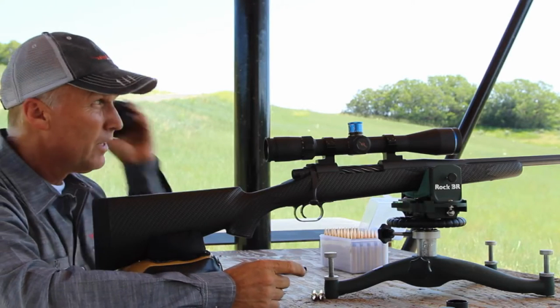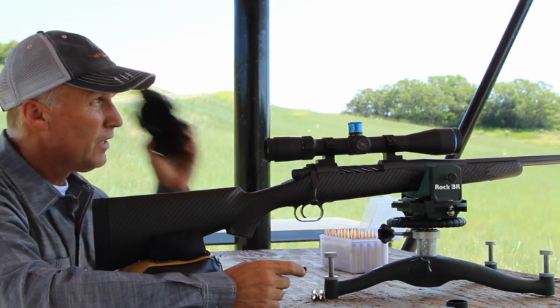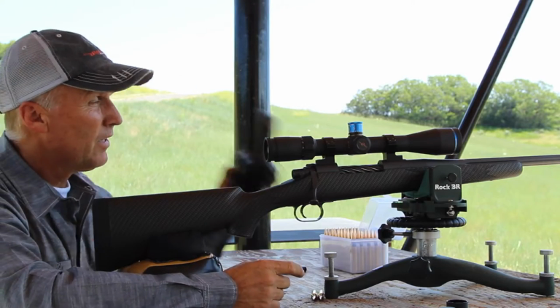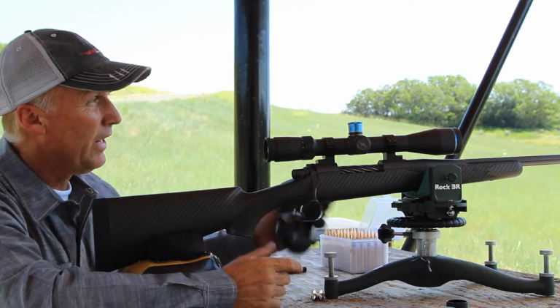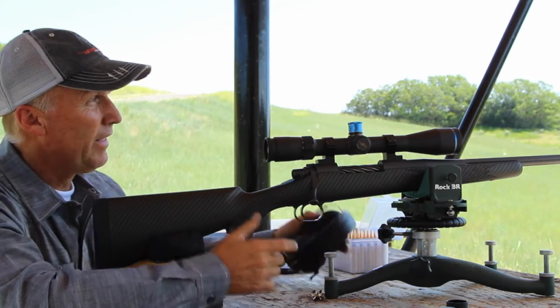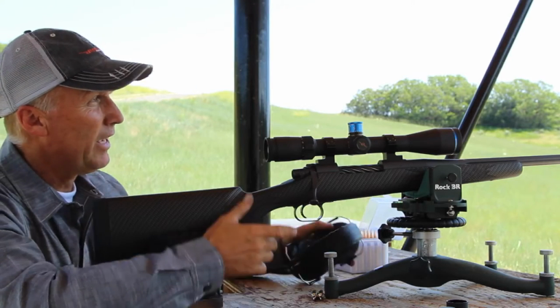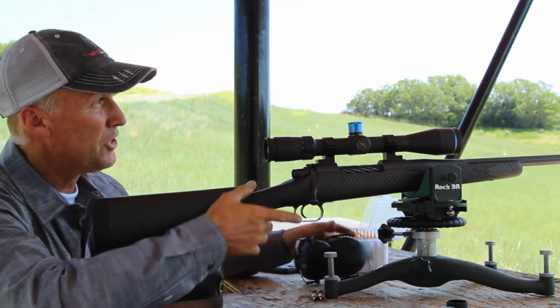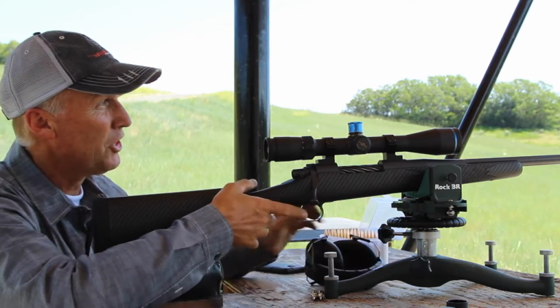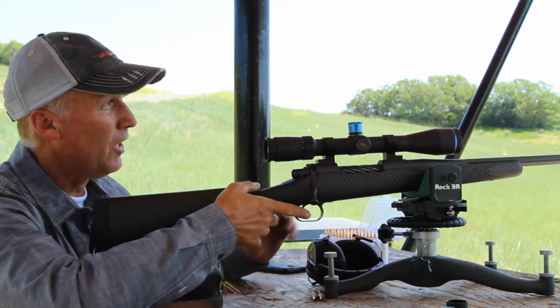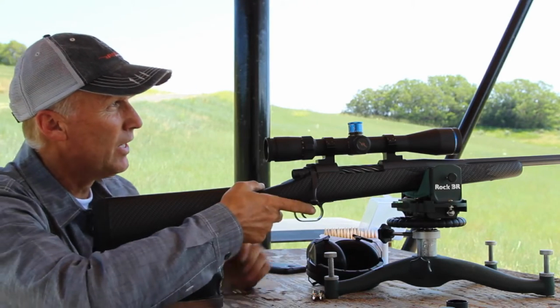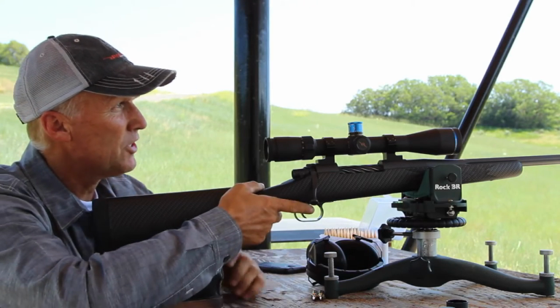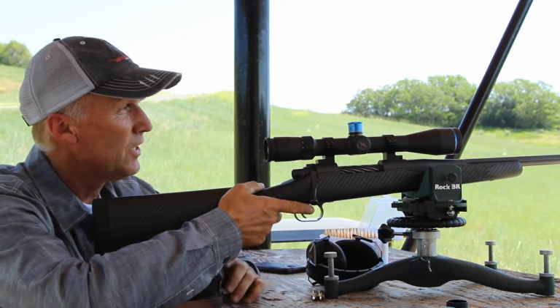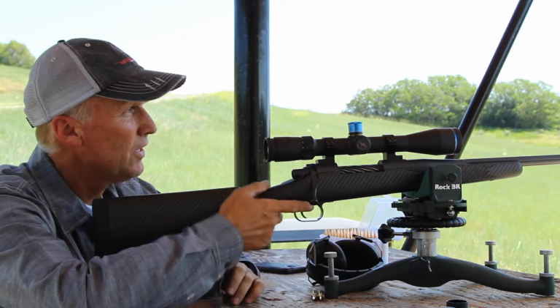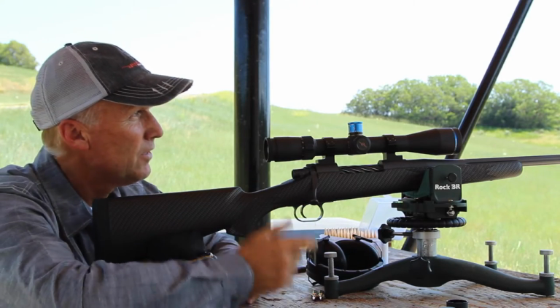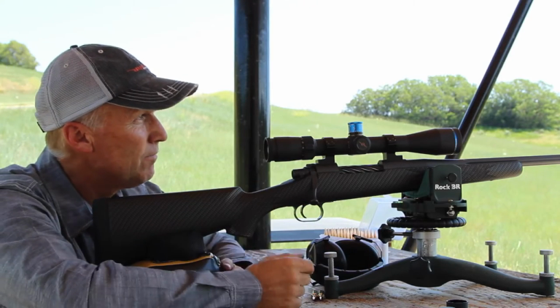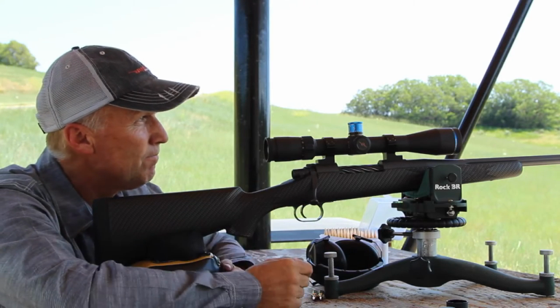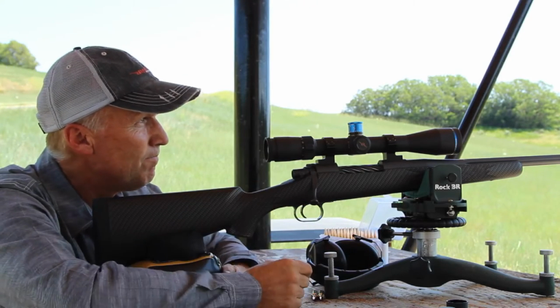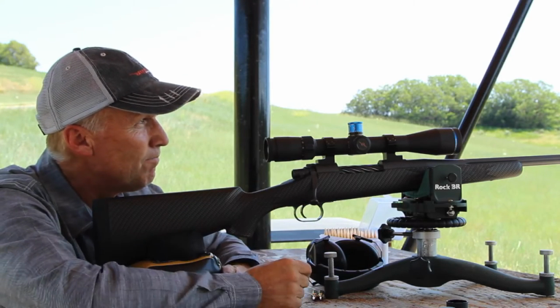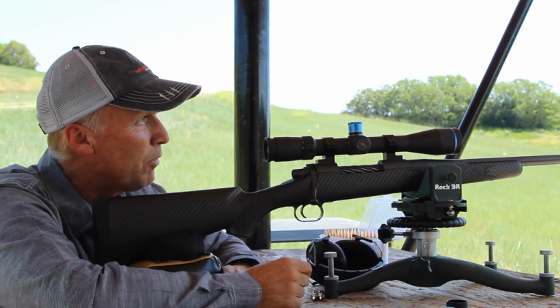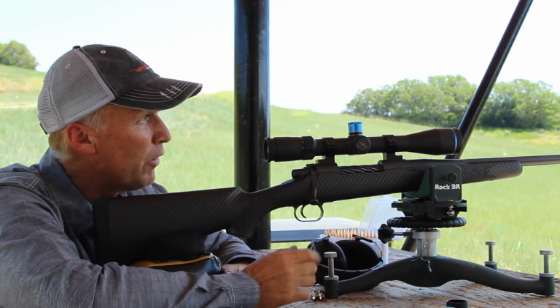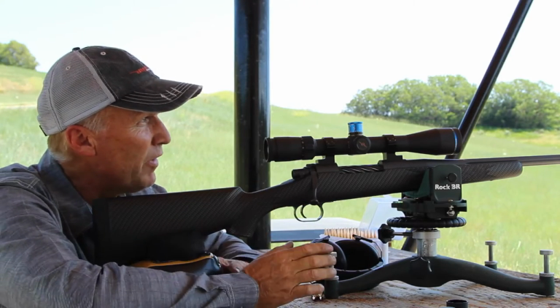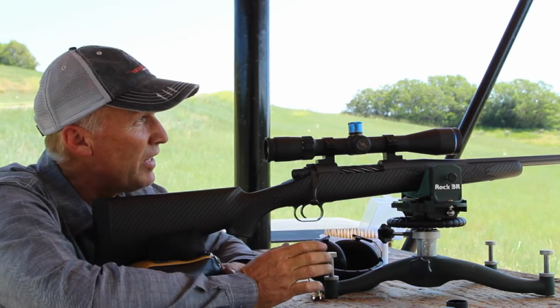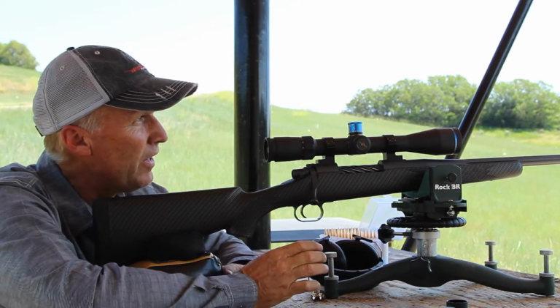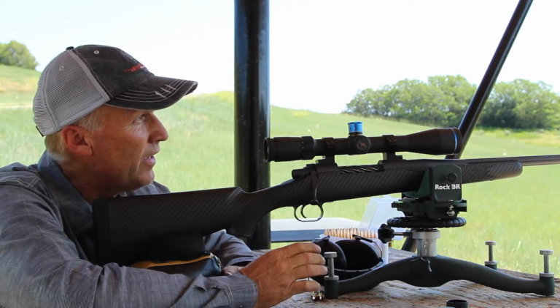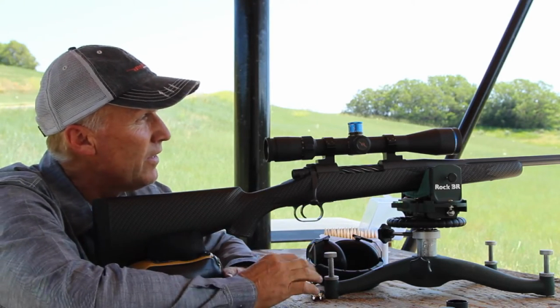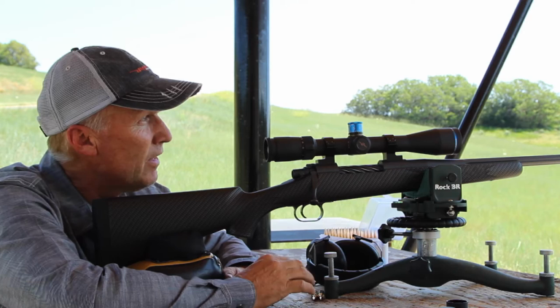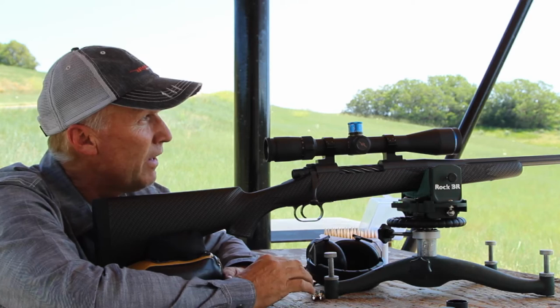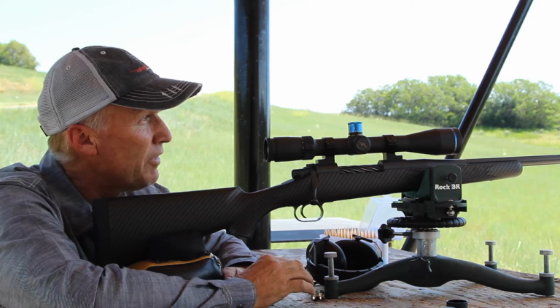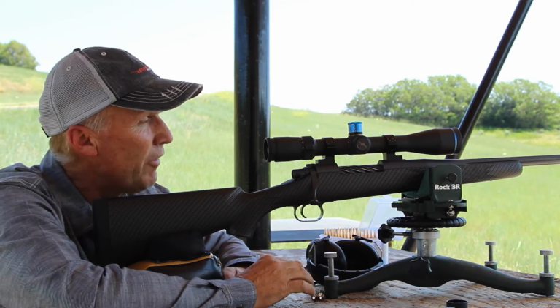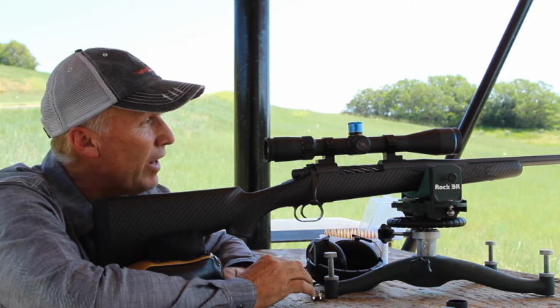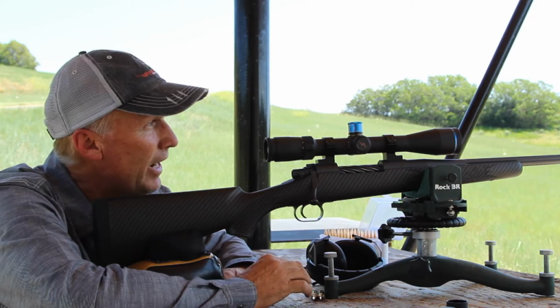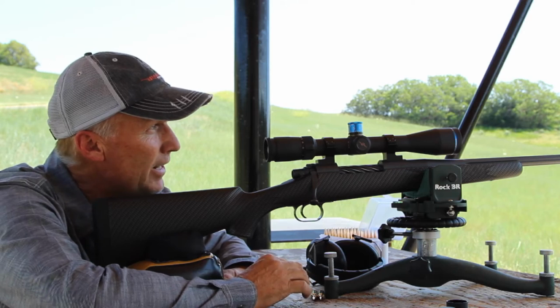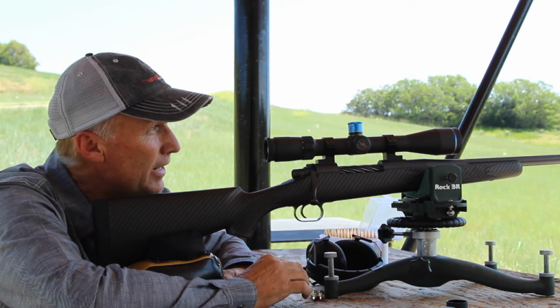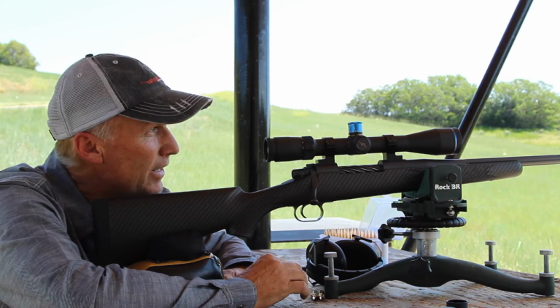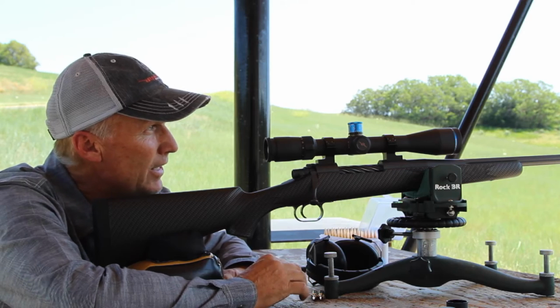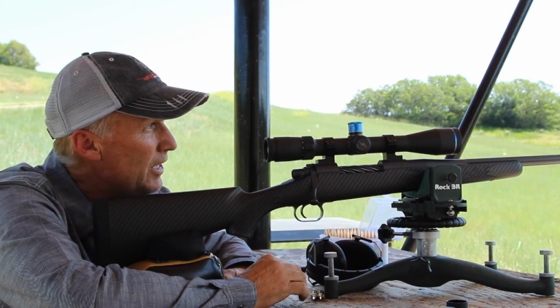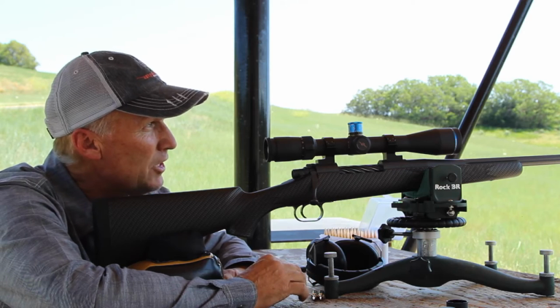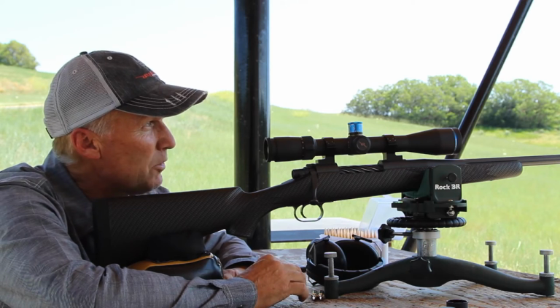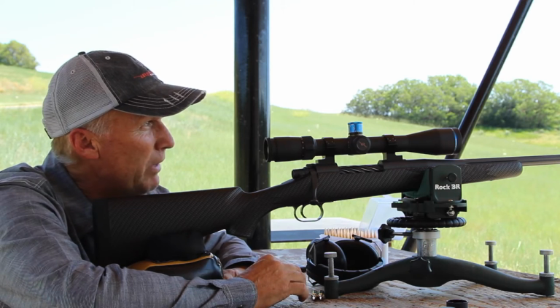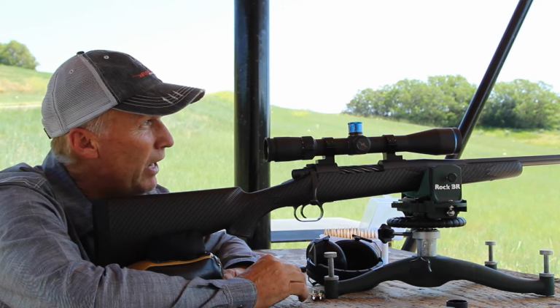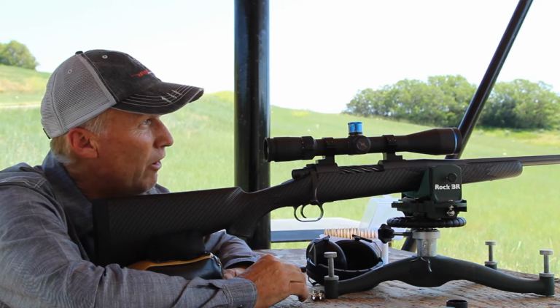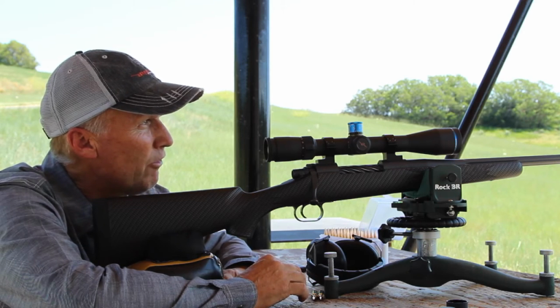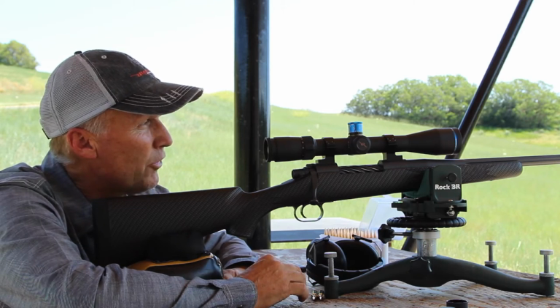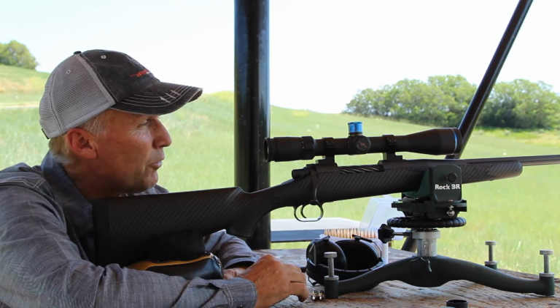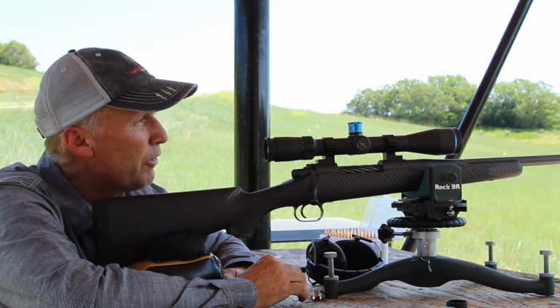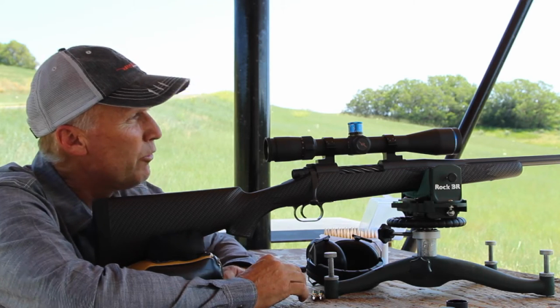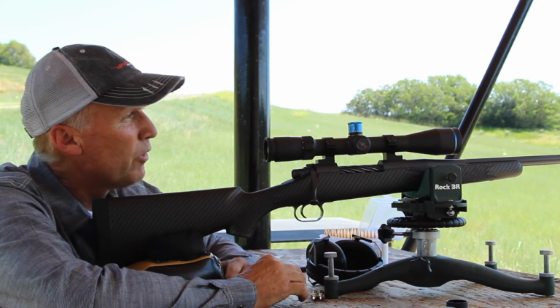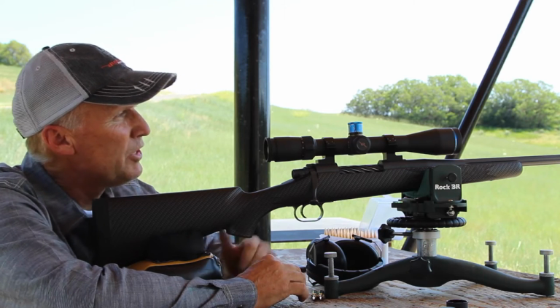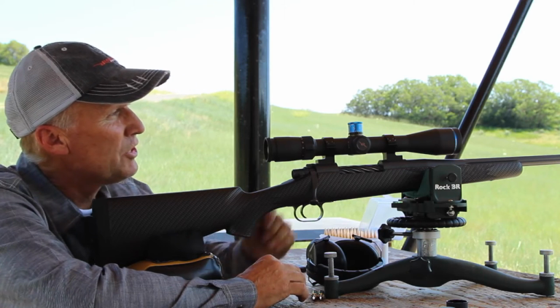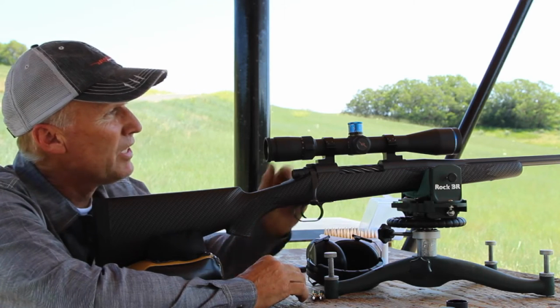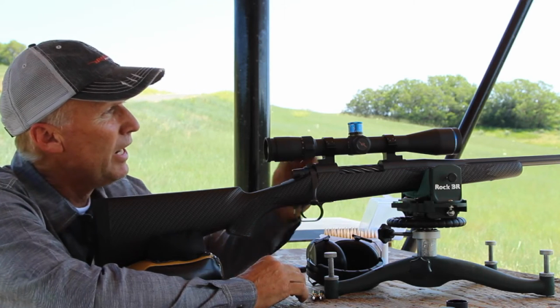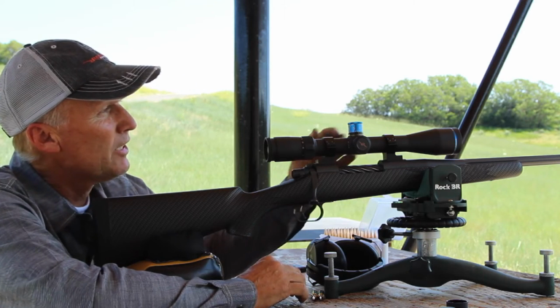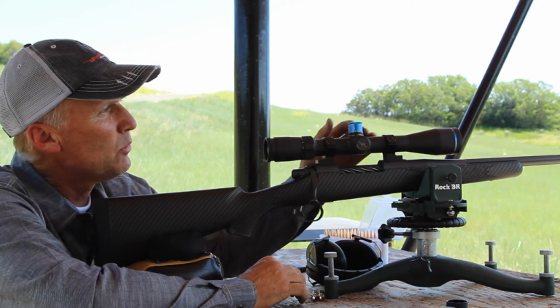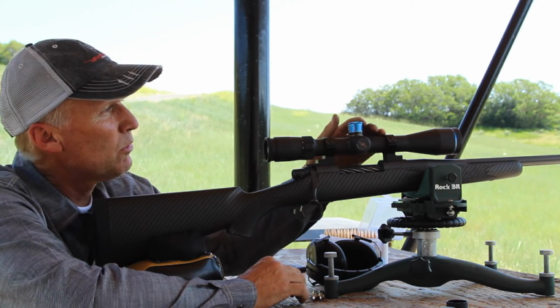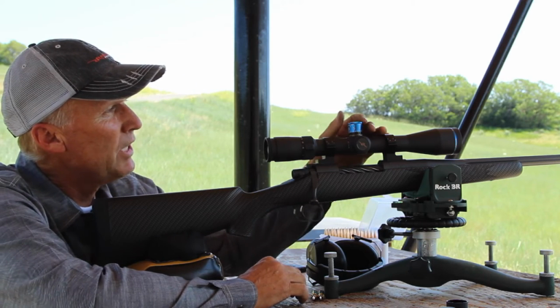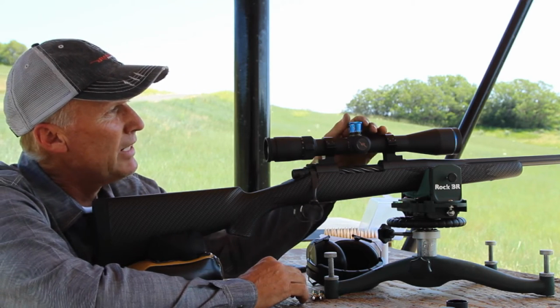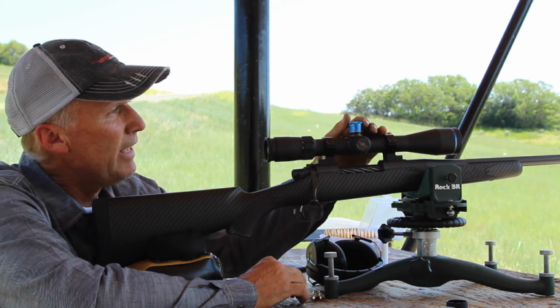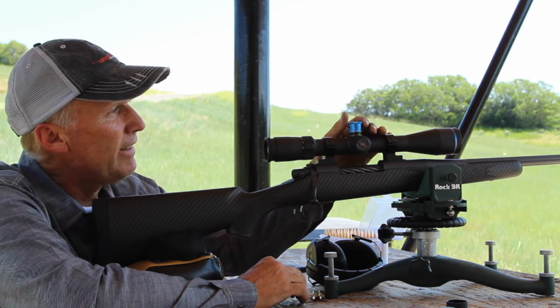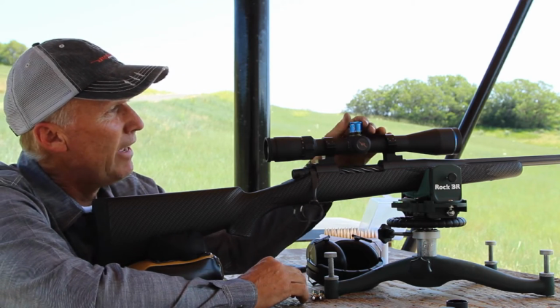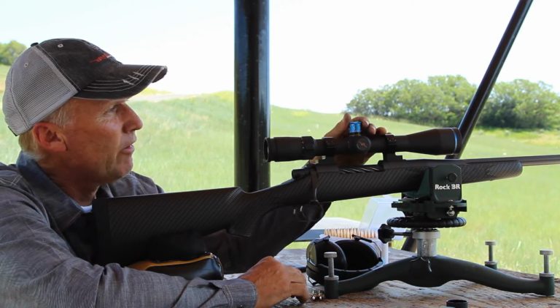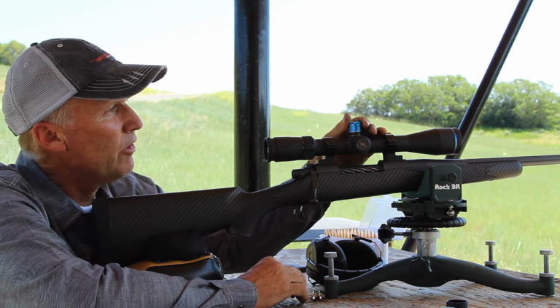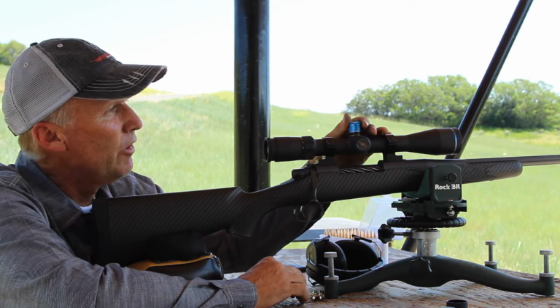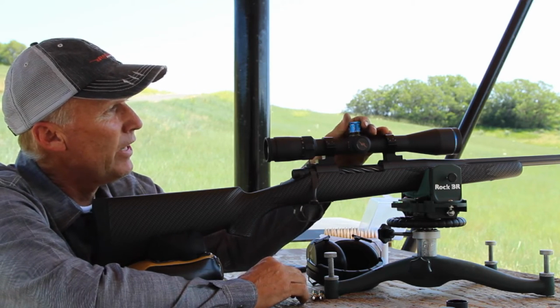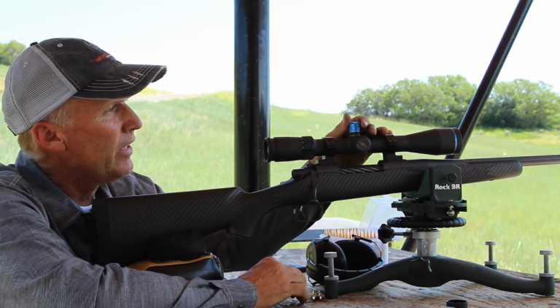Okay, that shot's perfect left and right. It's about three or four inches high, so we'll take that down a click.